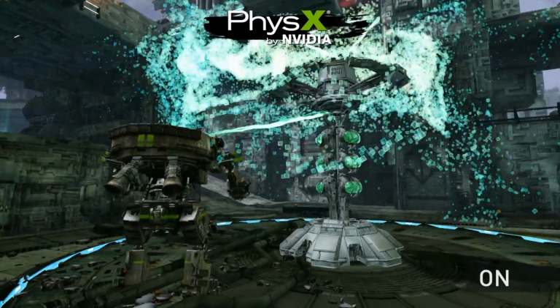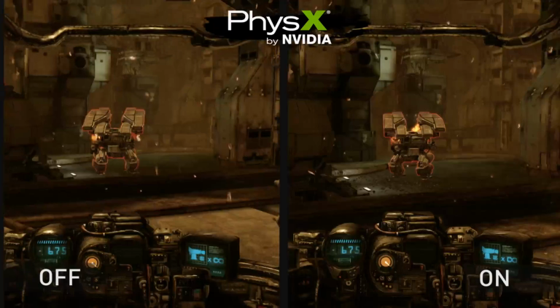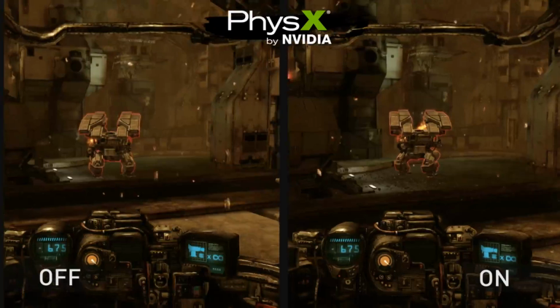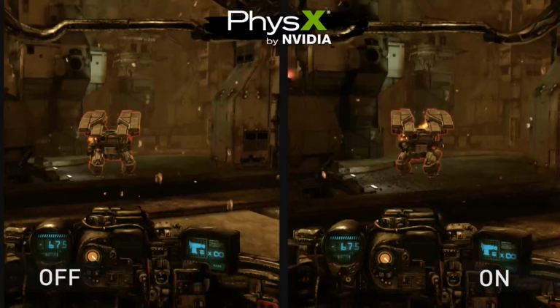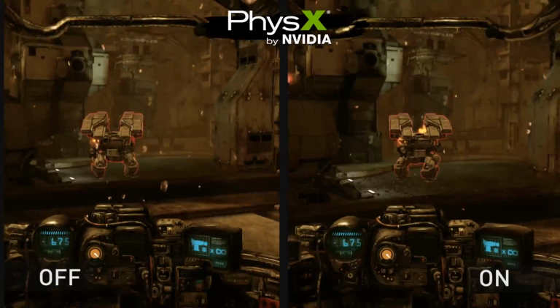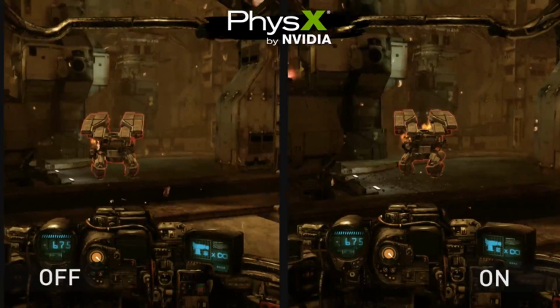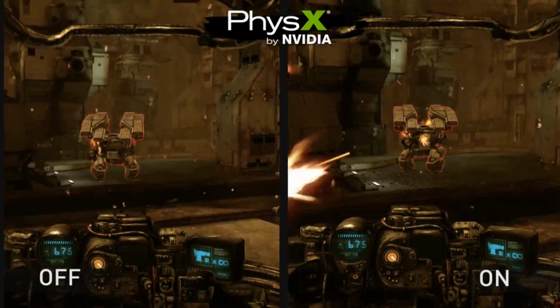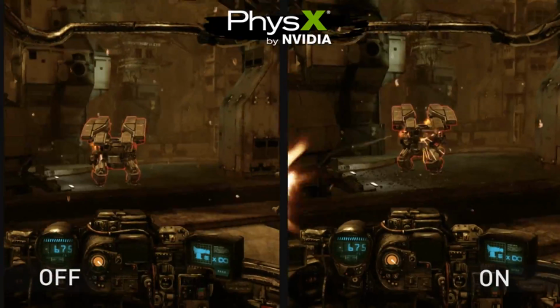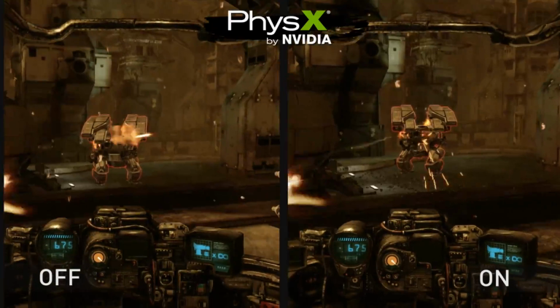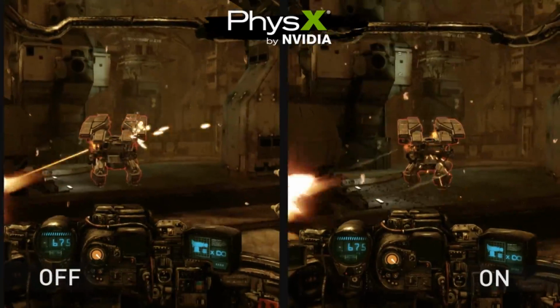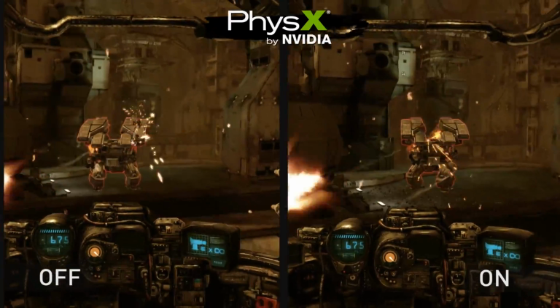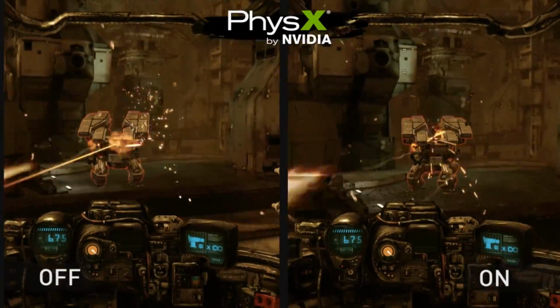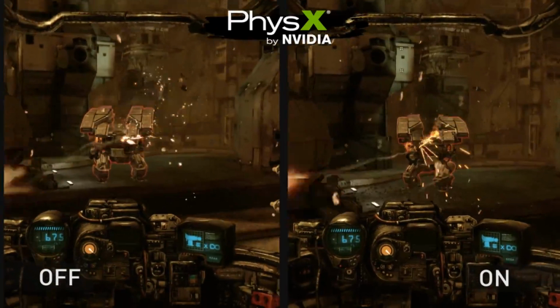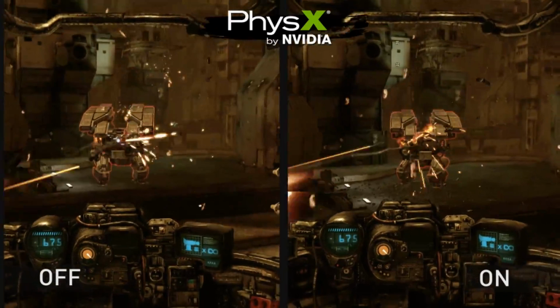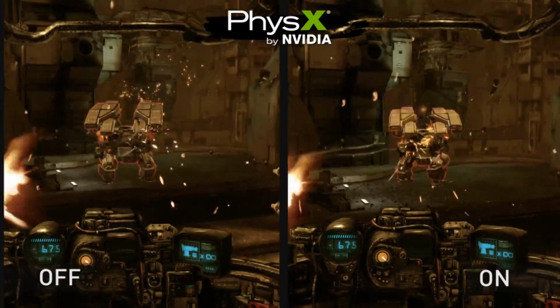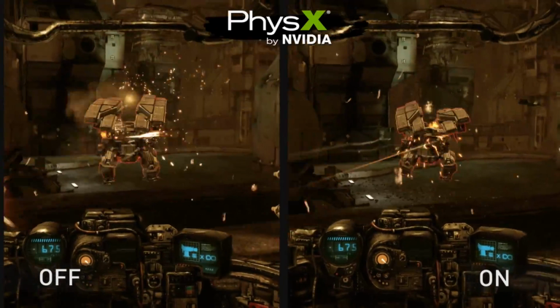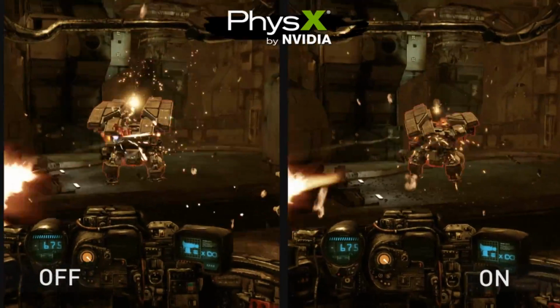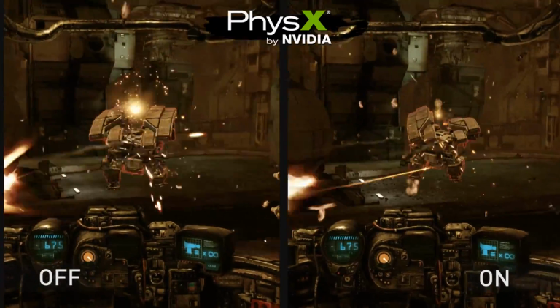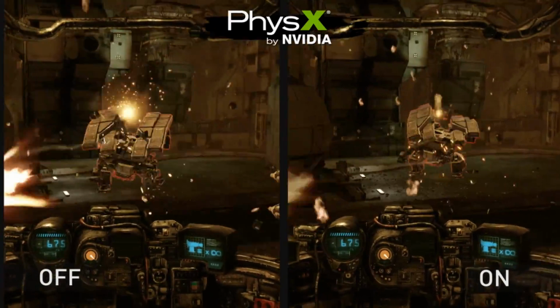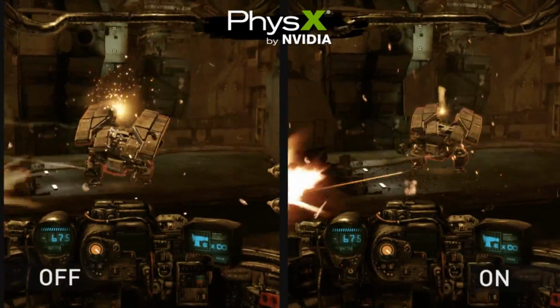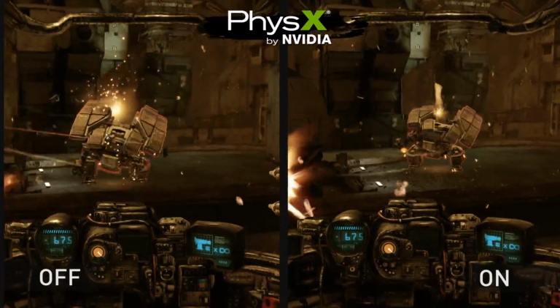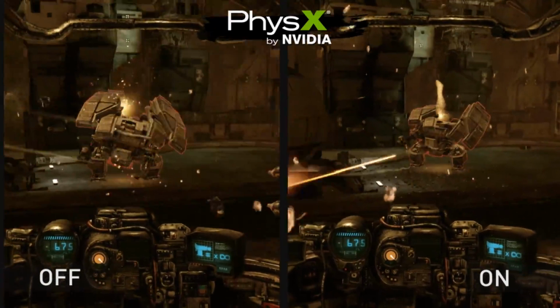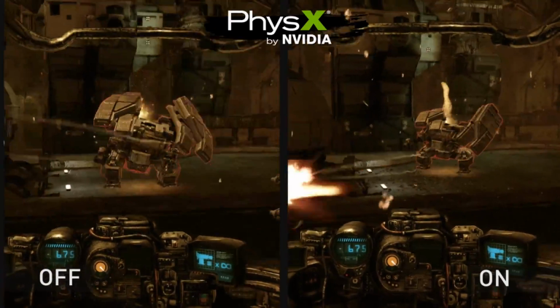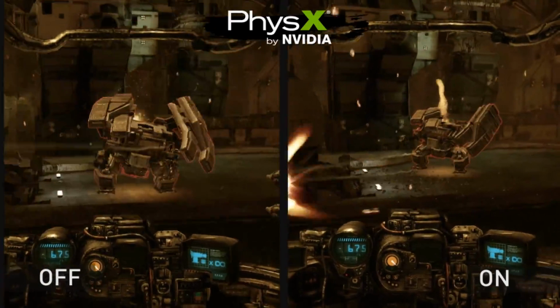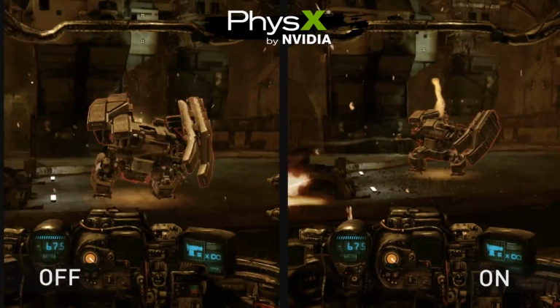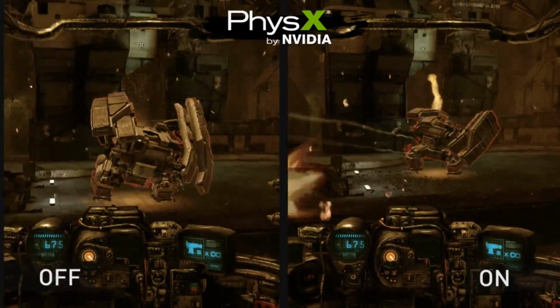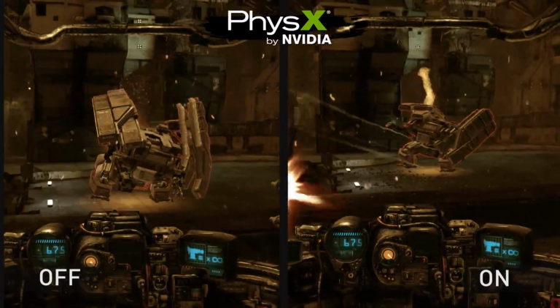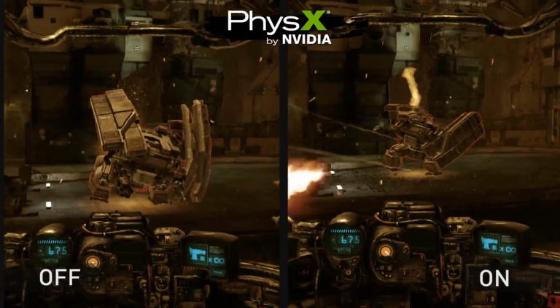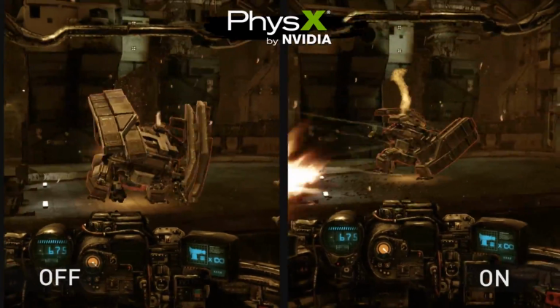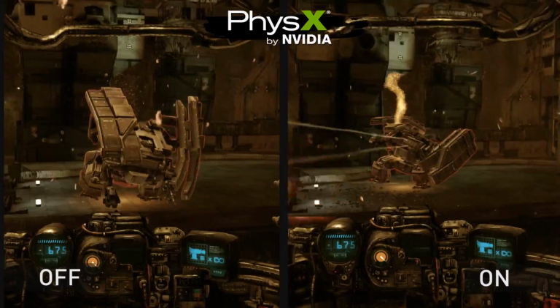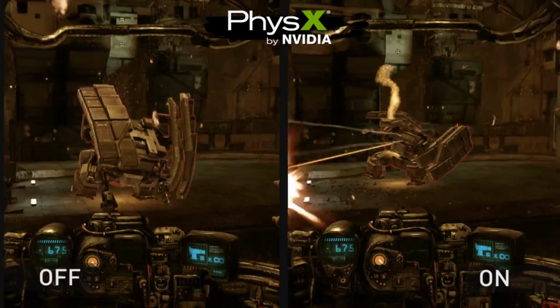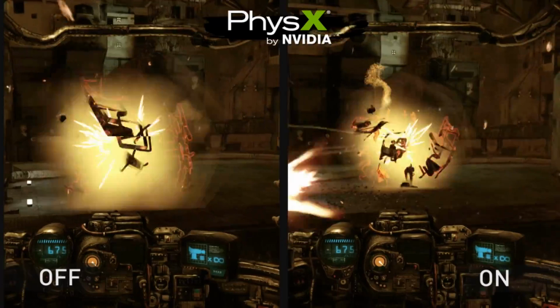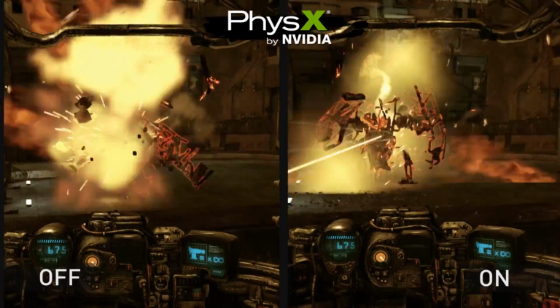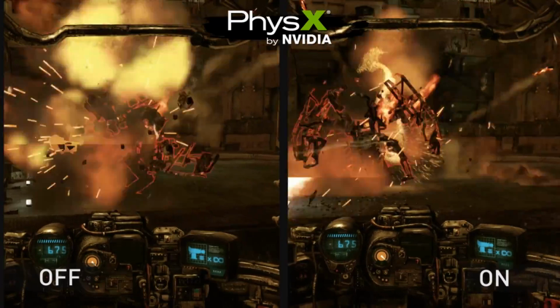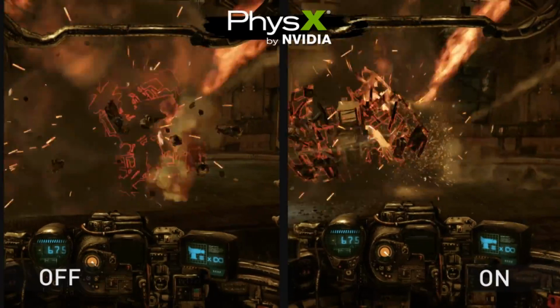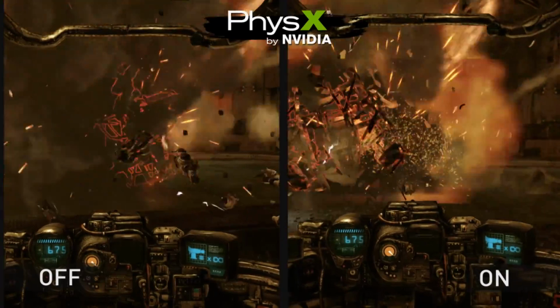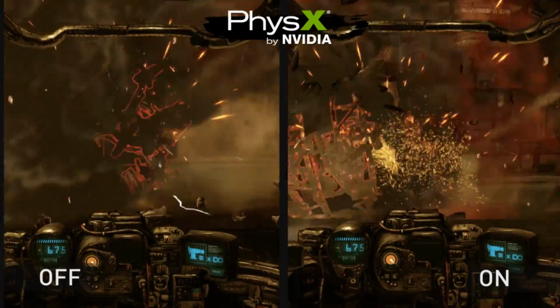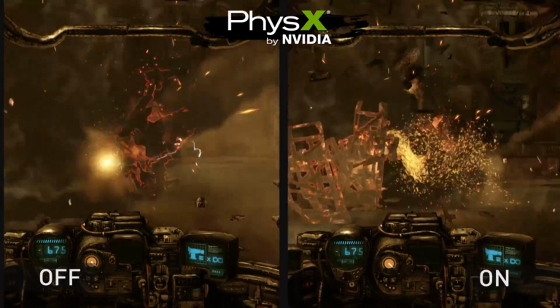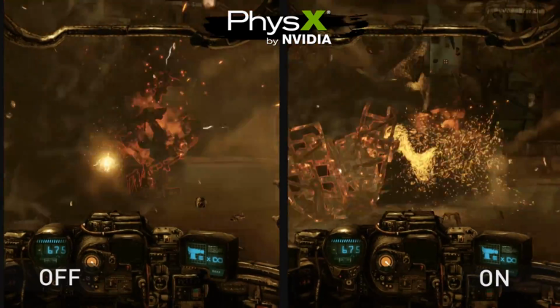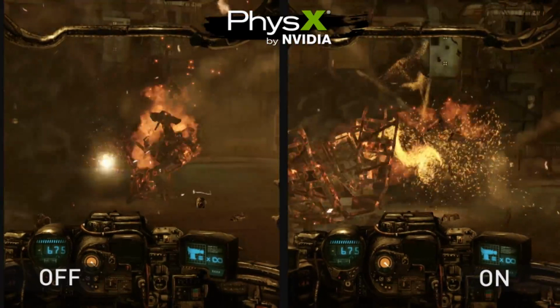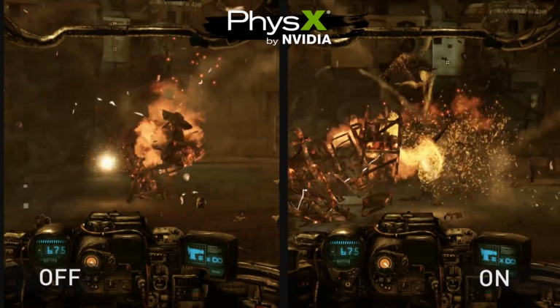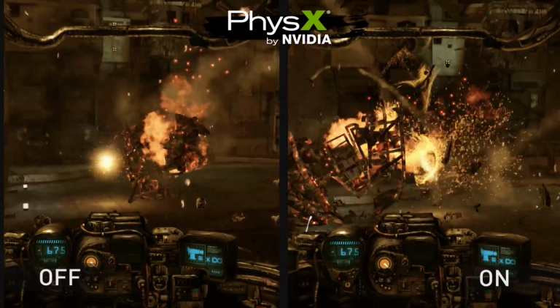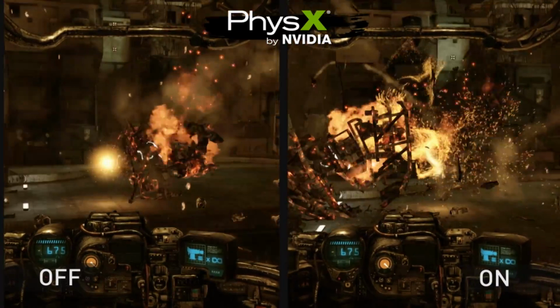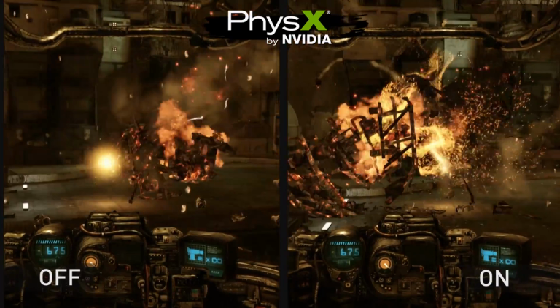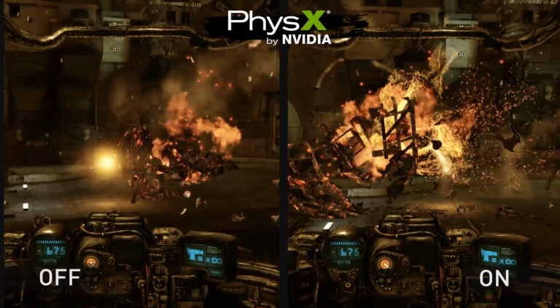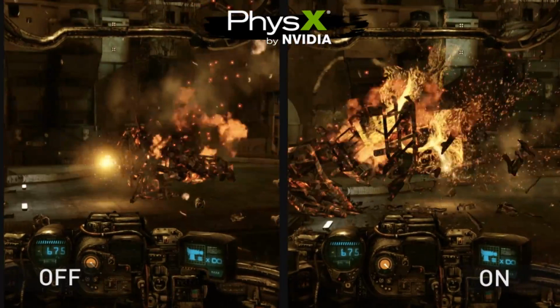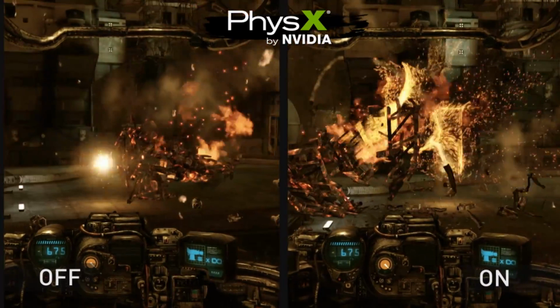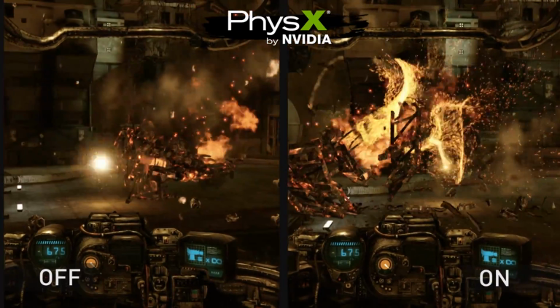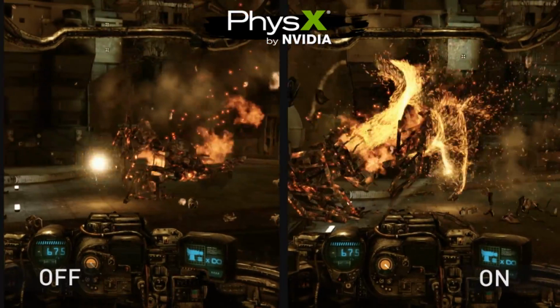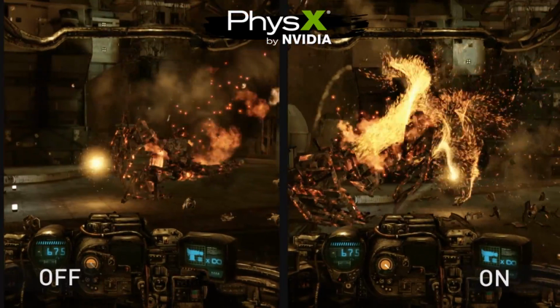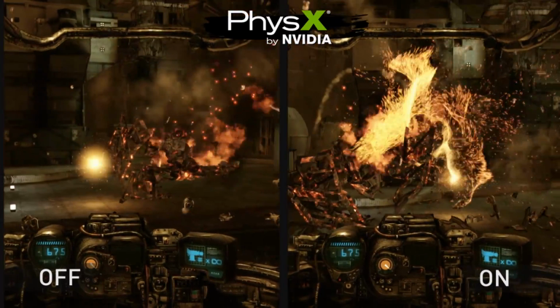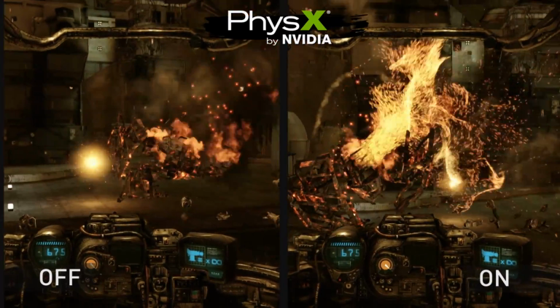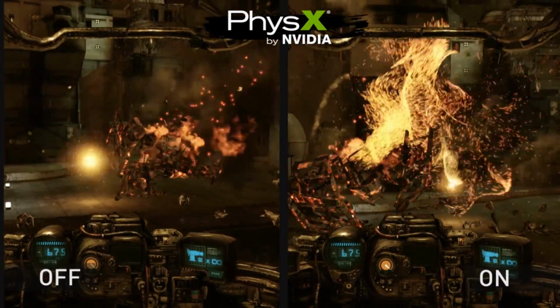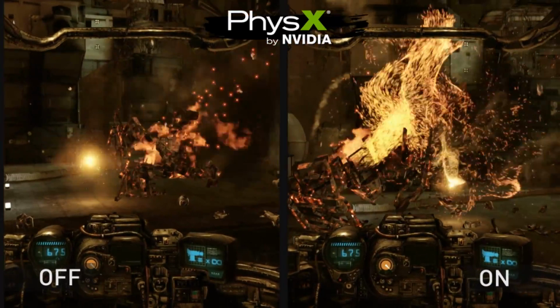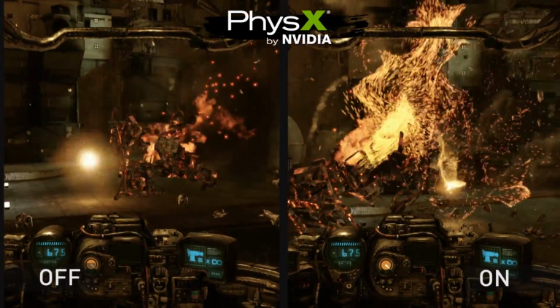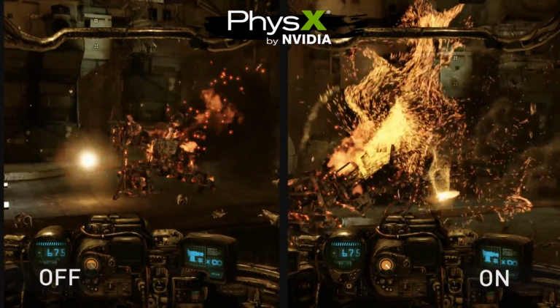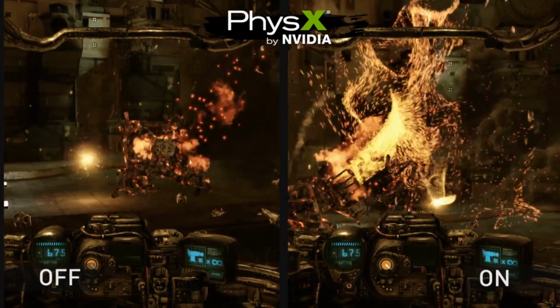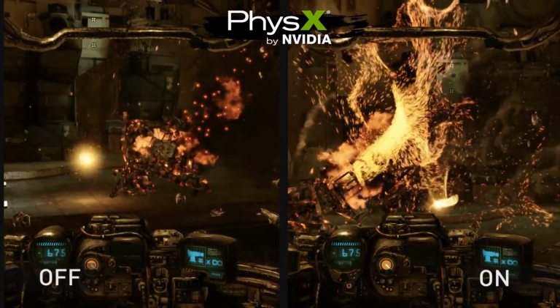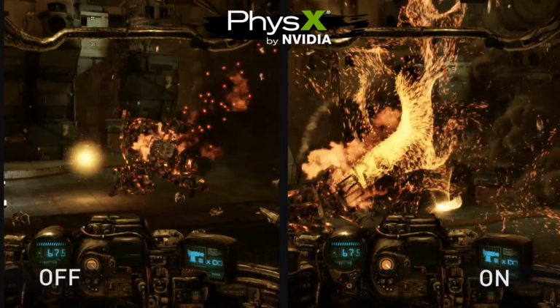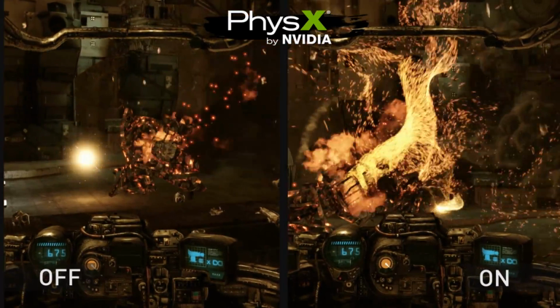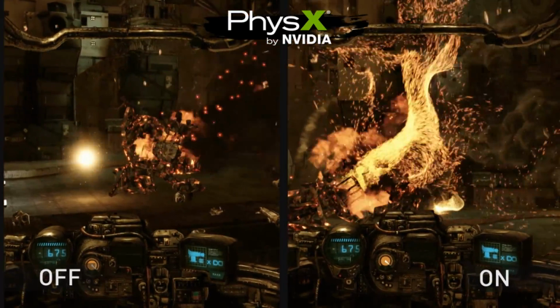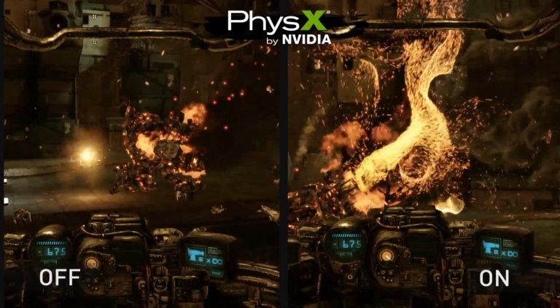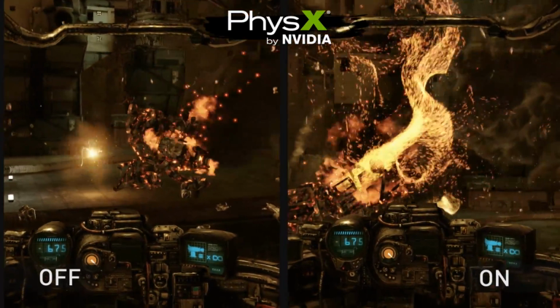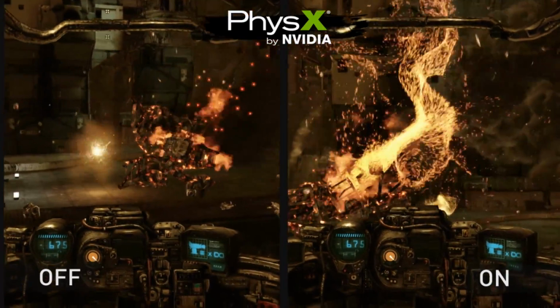Now for one of my favorite effects. When you destroy a mech, it emits a huge burst of orange embers using Apex Turbulence from the wreckage.